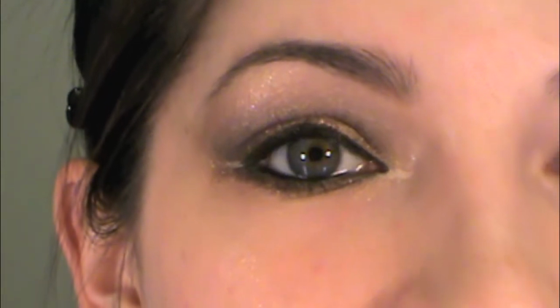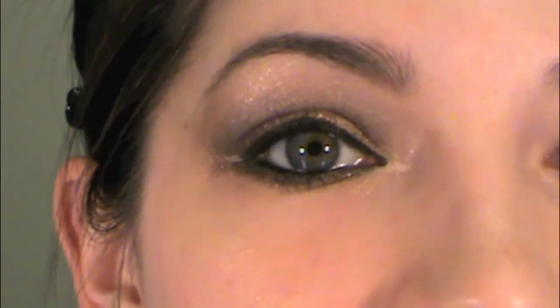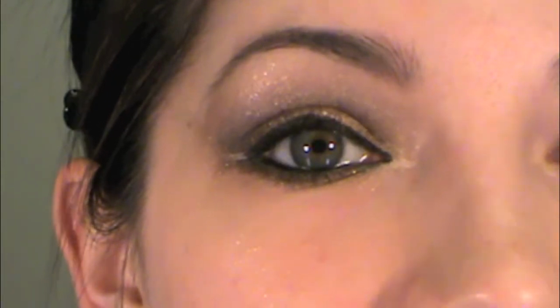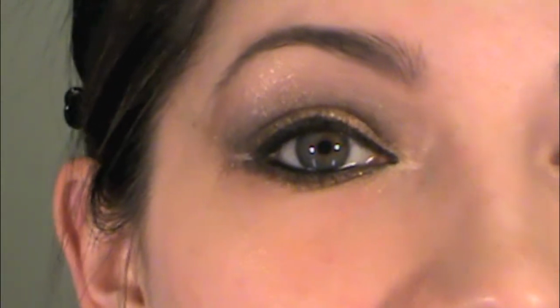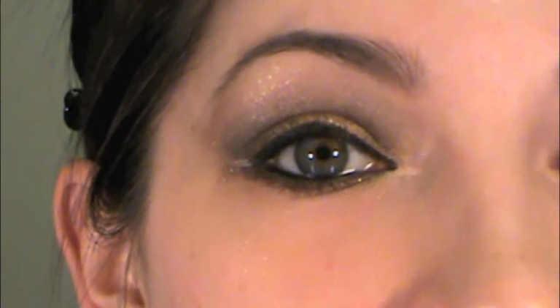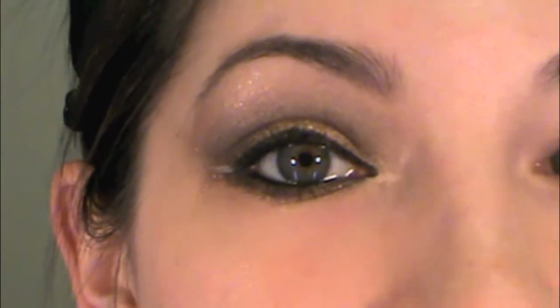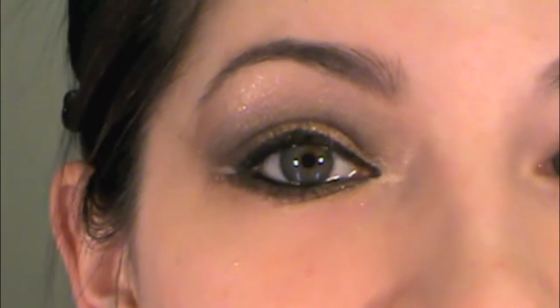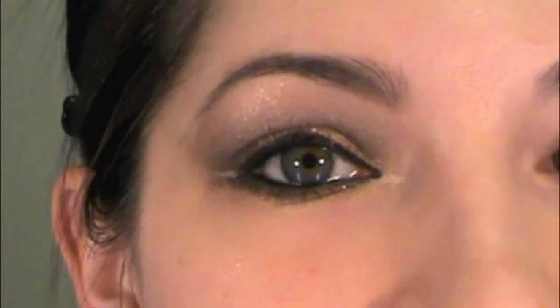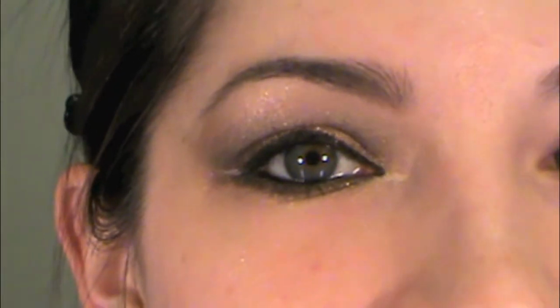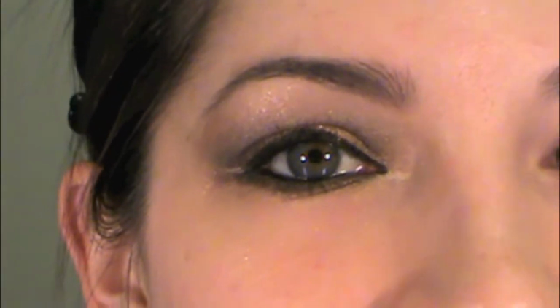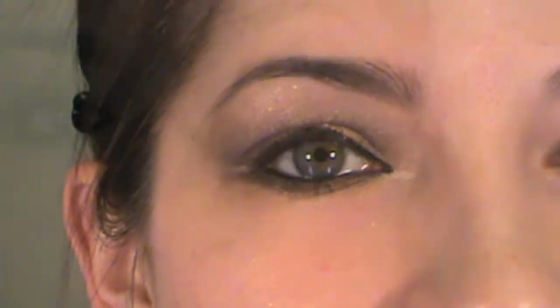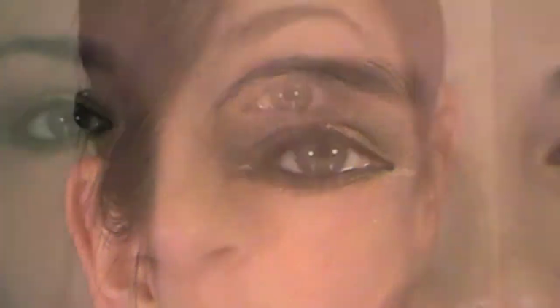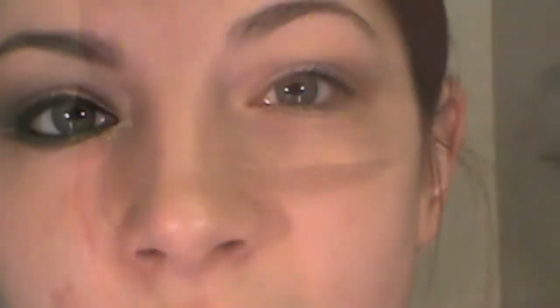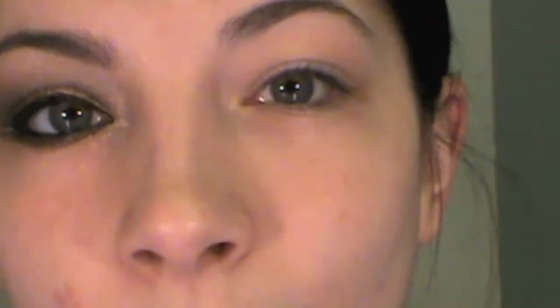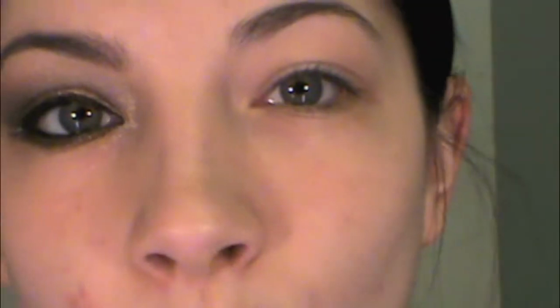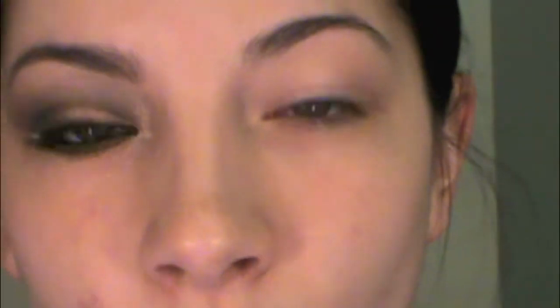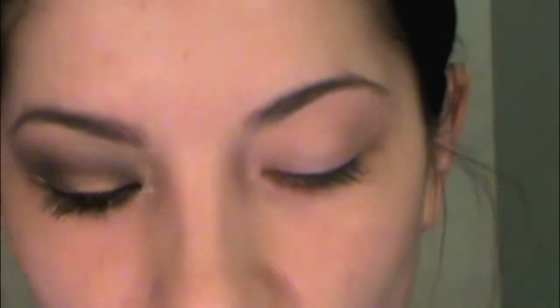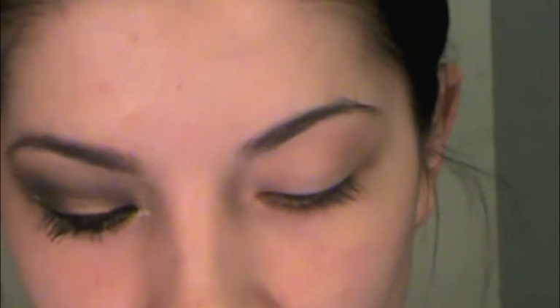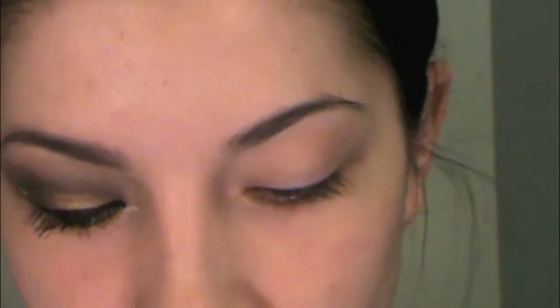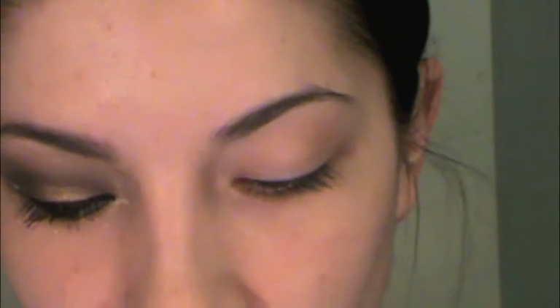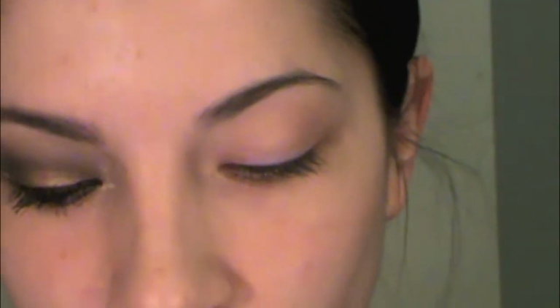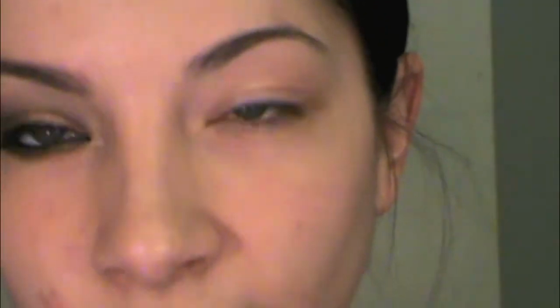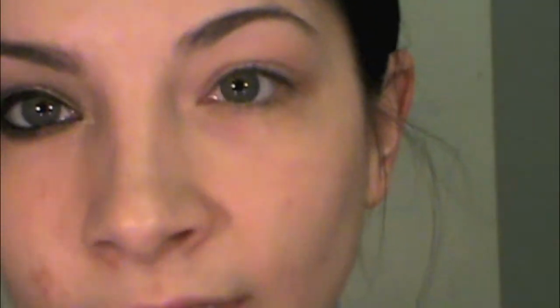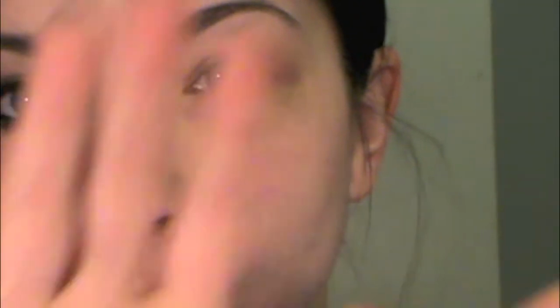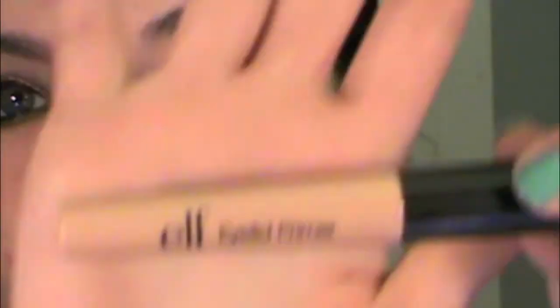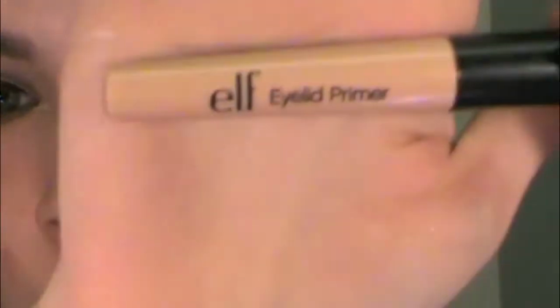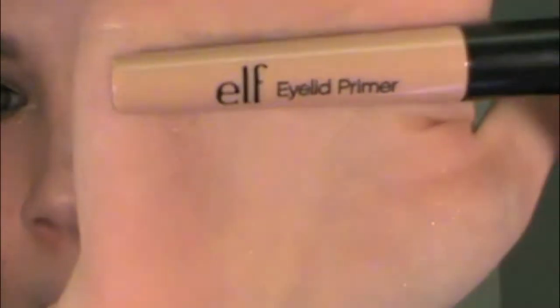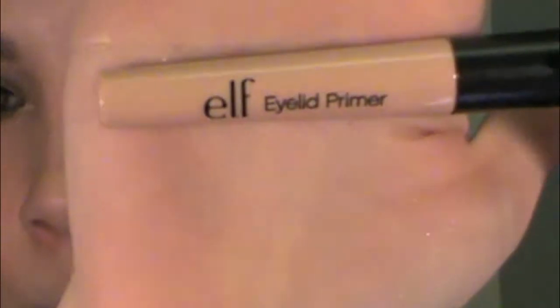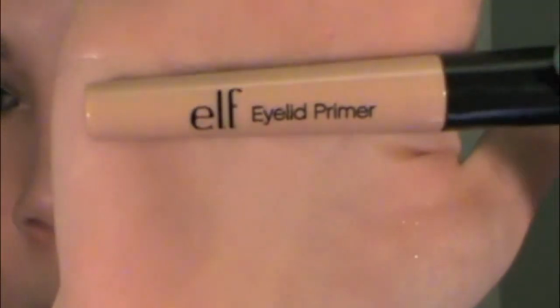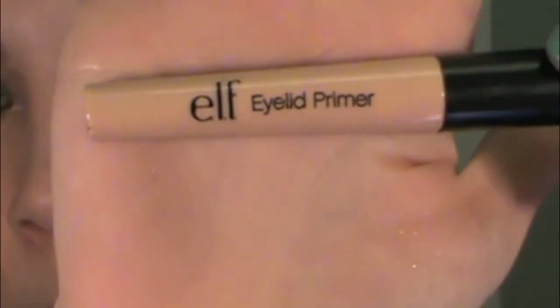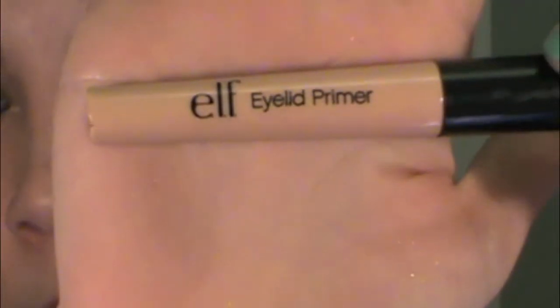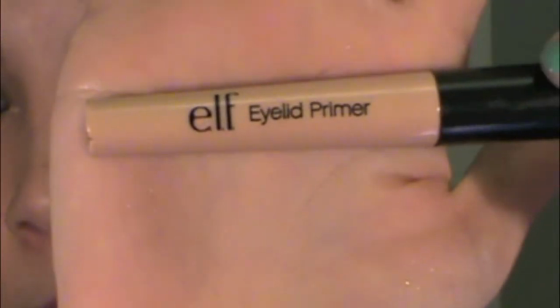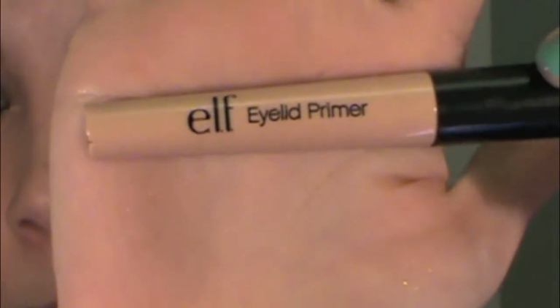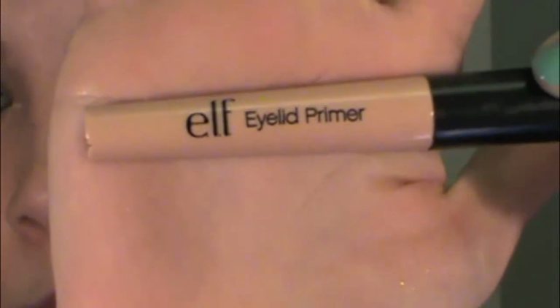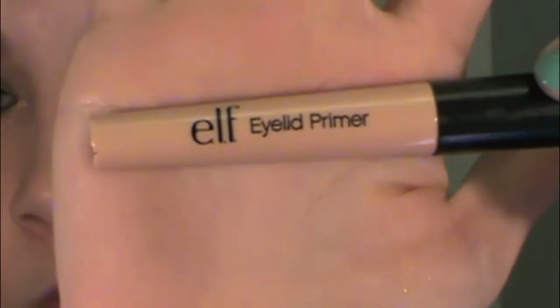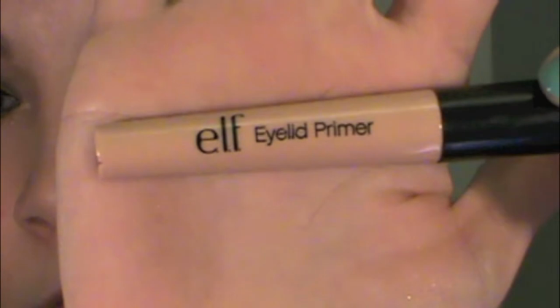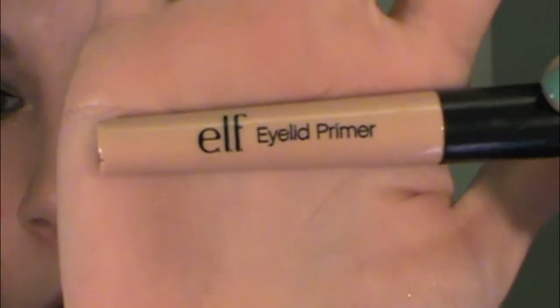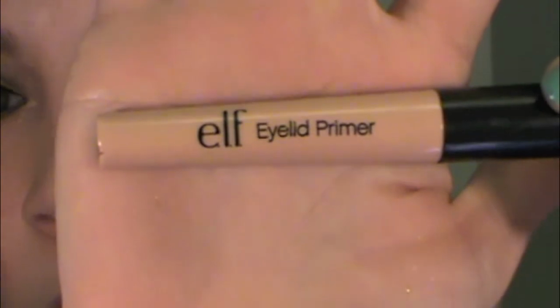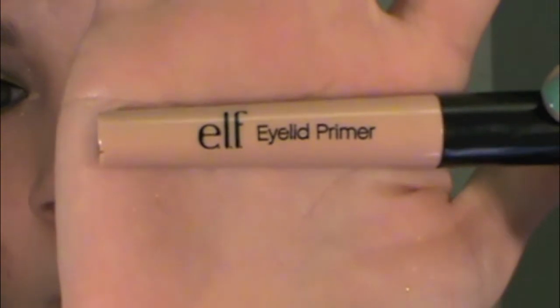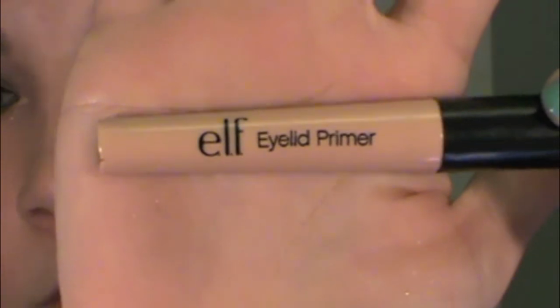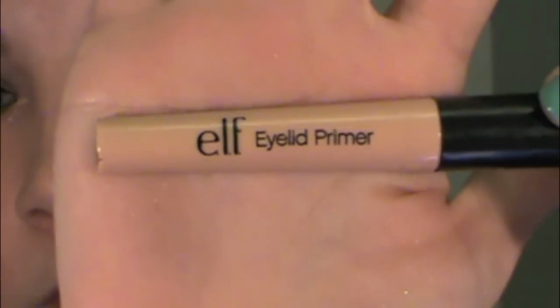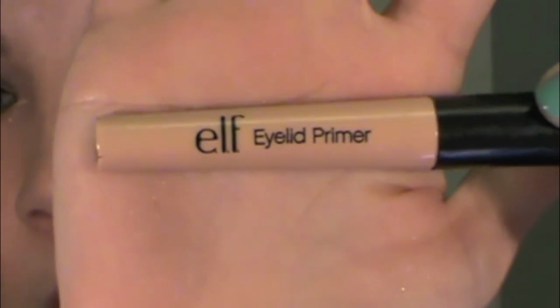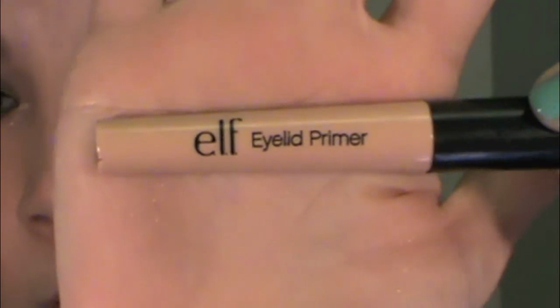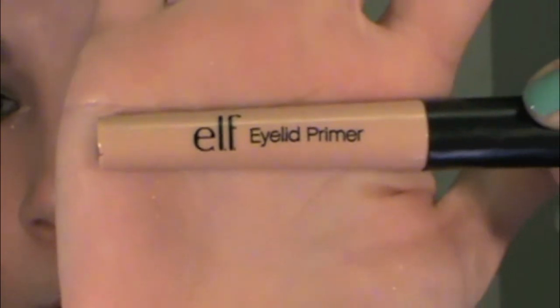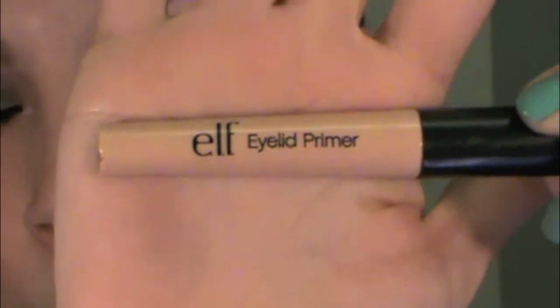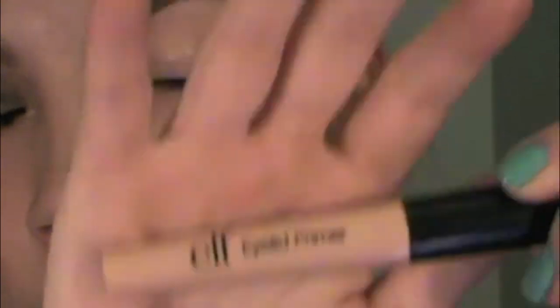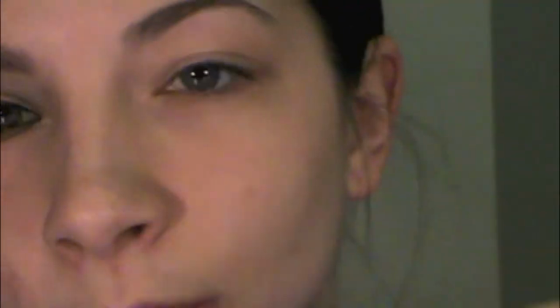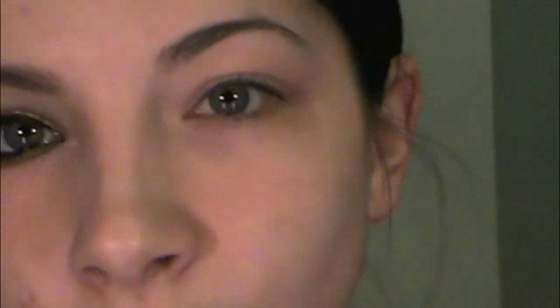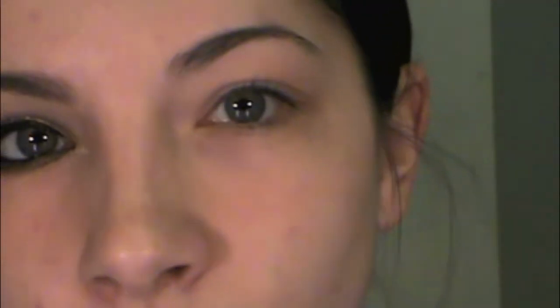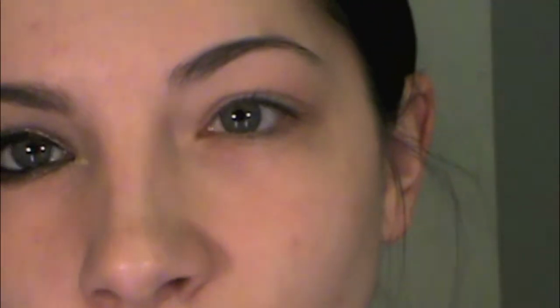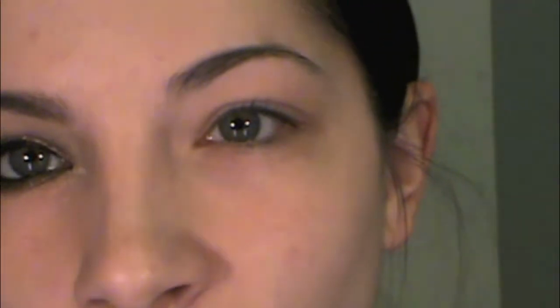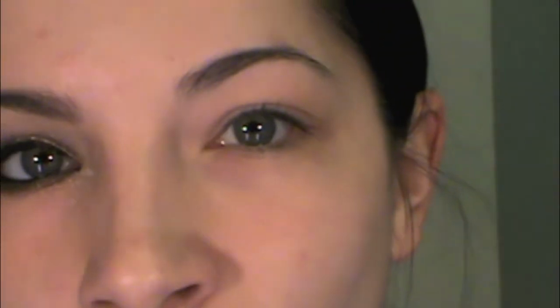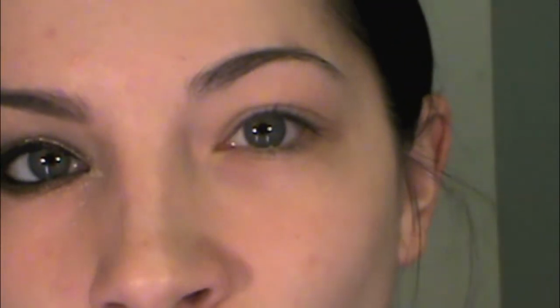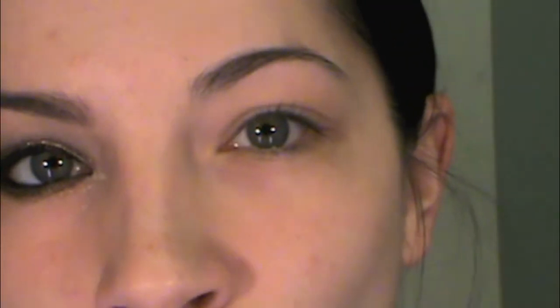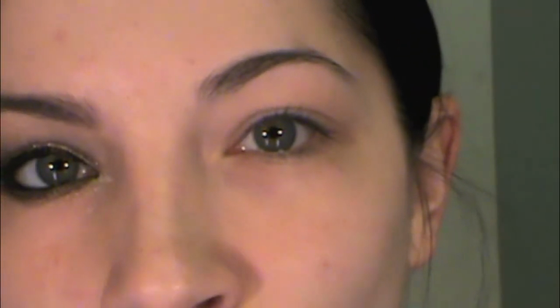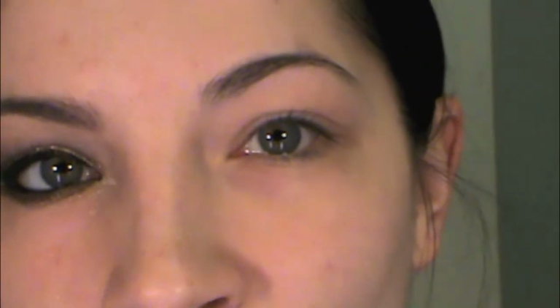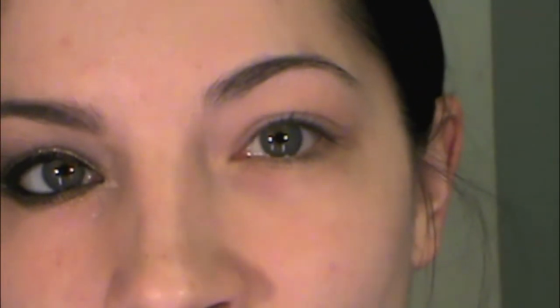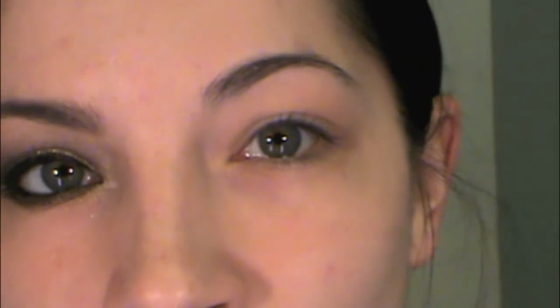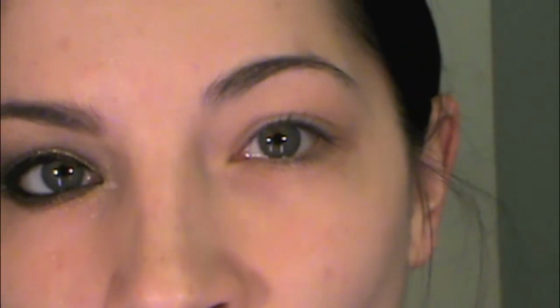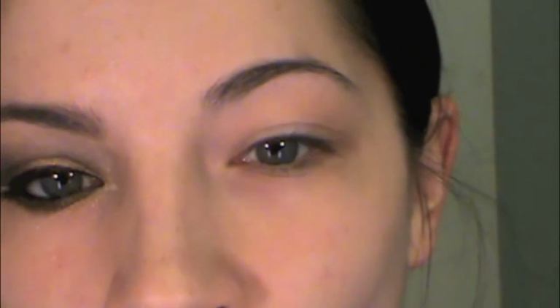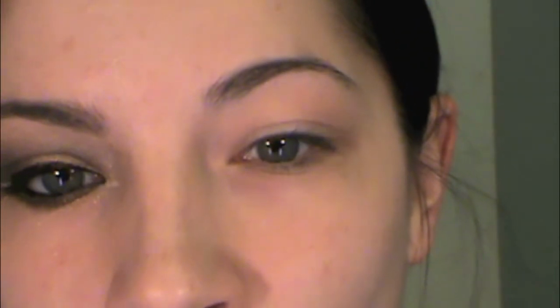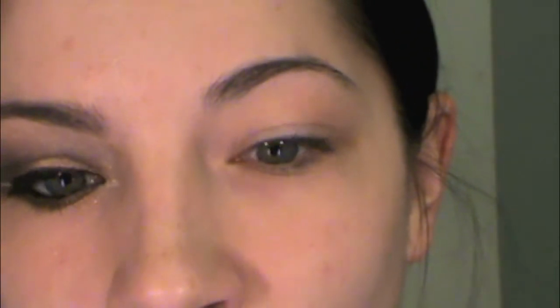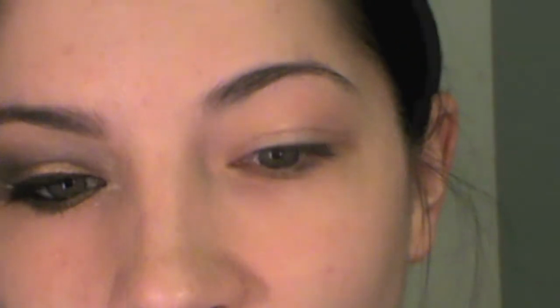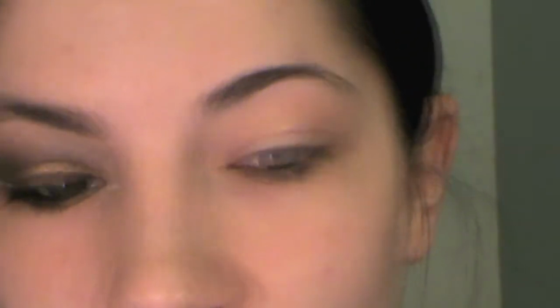The first step is to apply a primer. I'm using ELF's eyelid primer and we're going to apply this all over the lid.